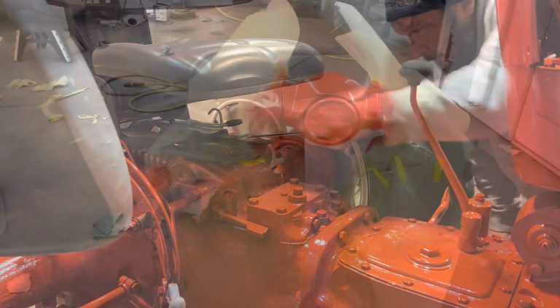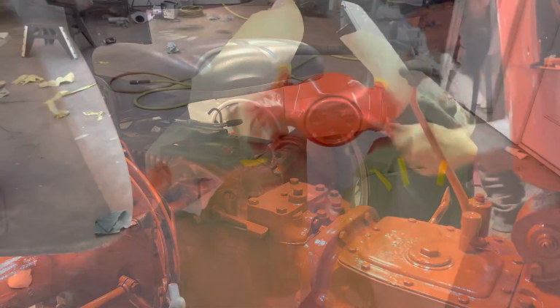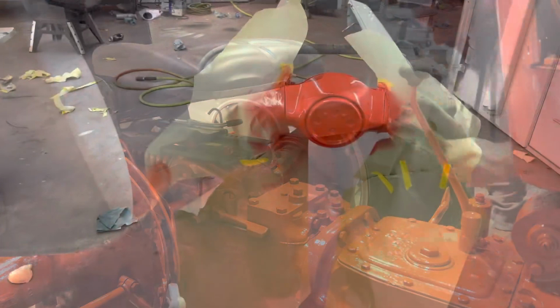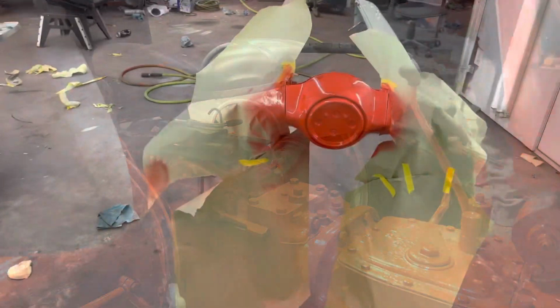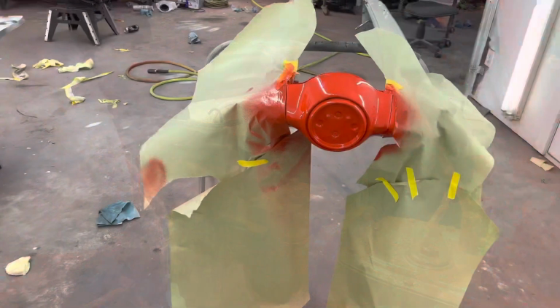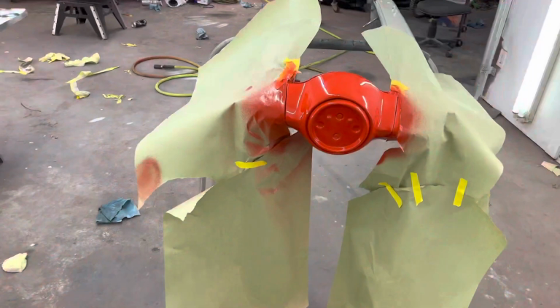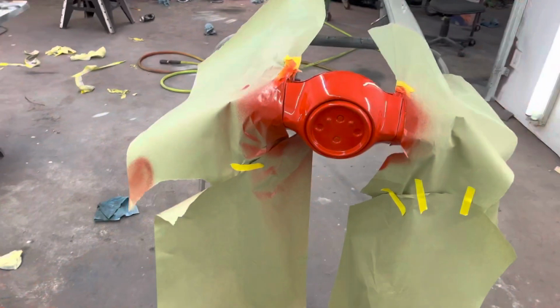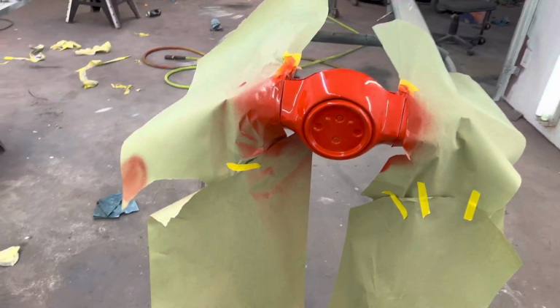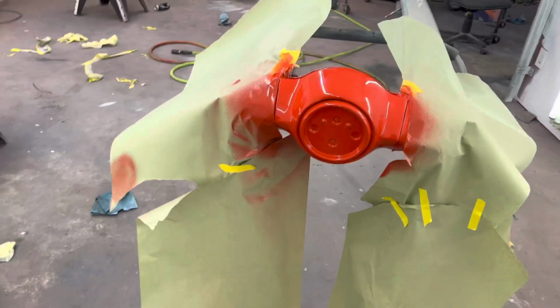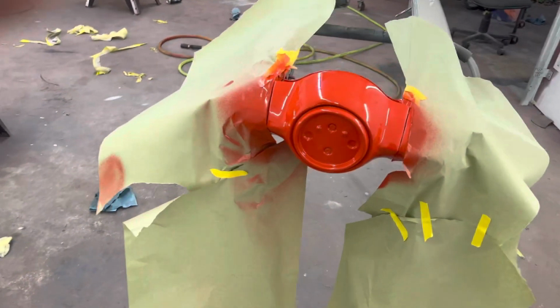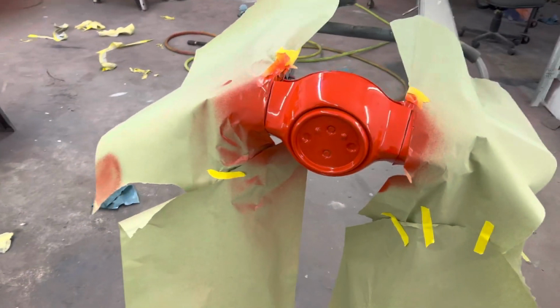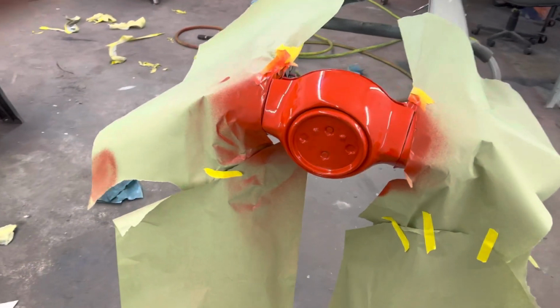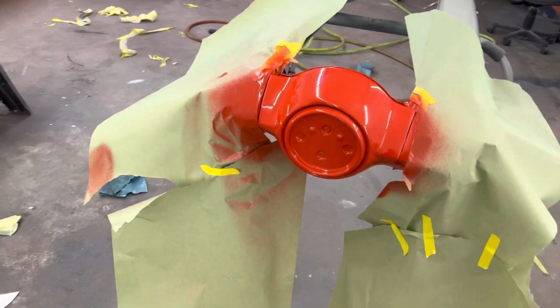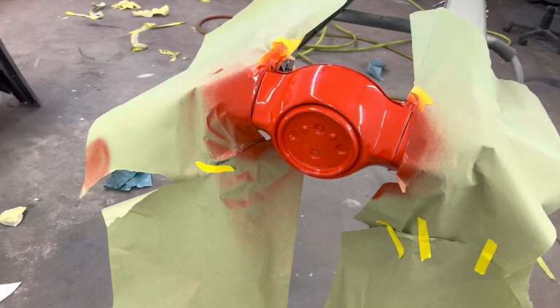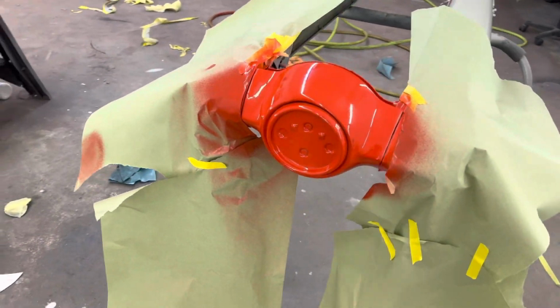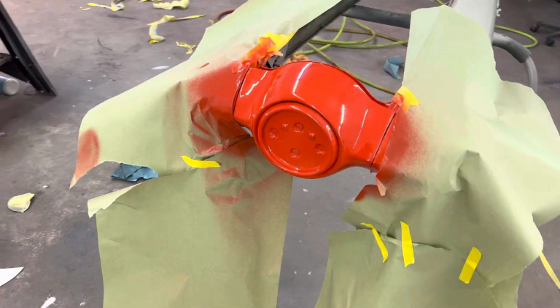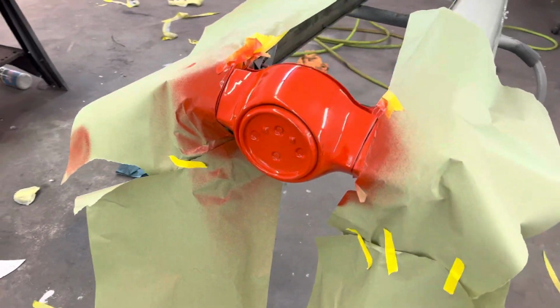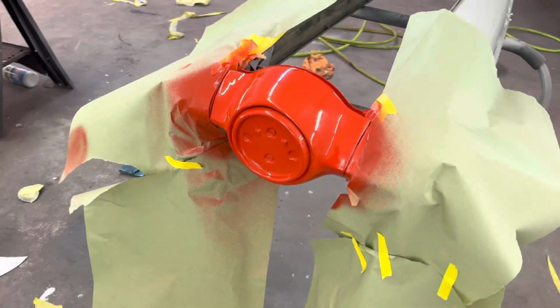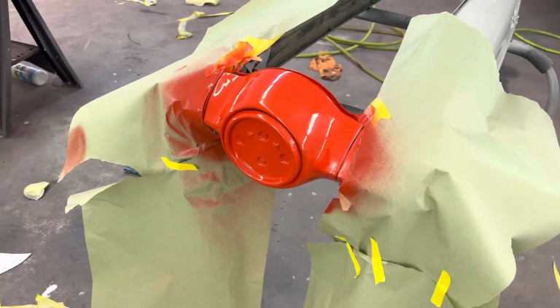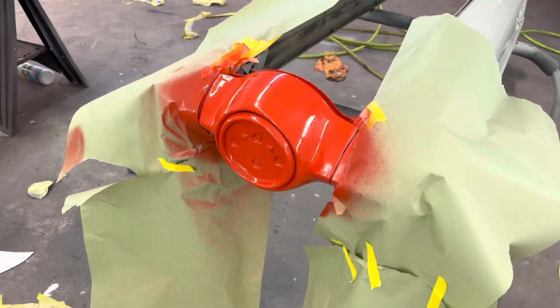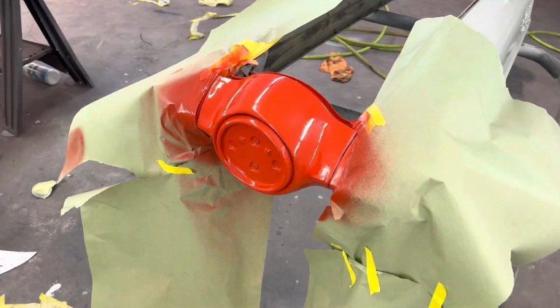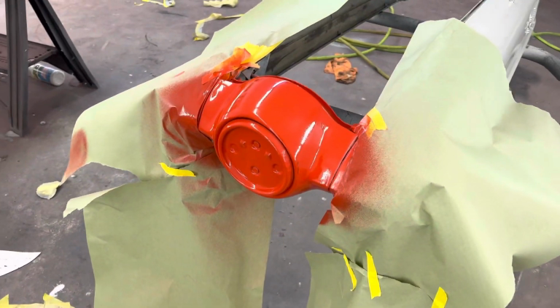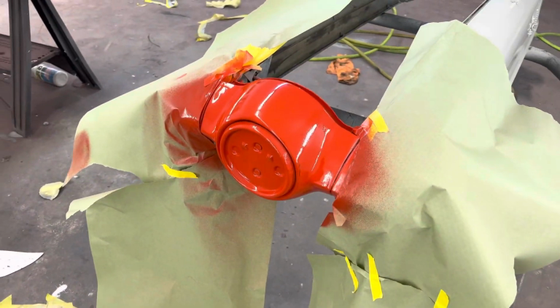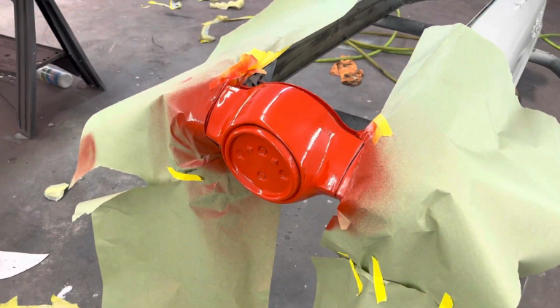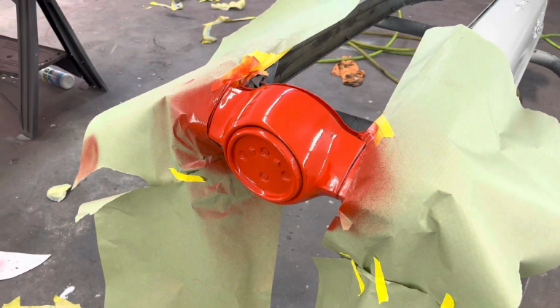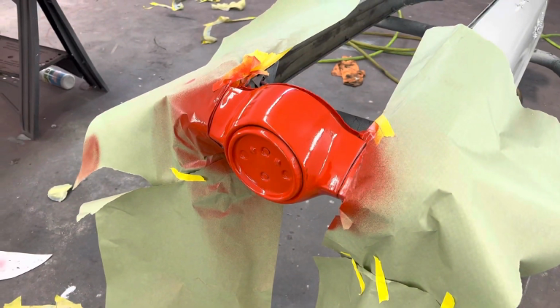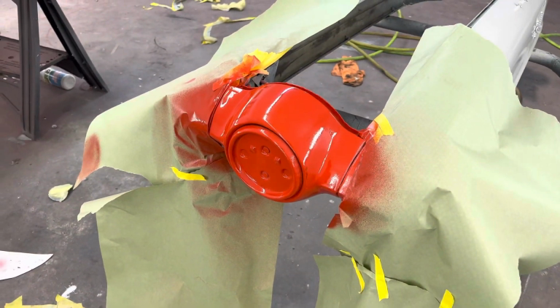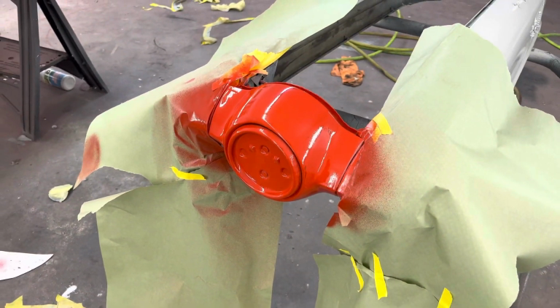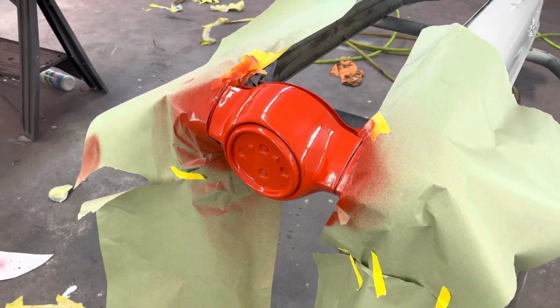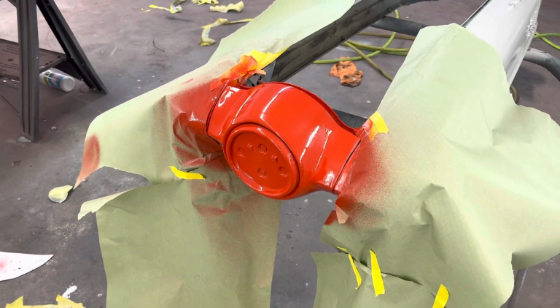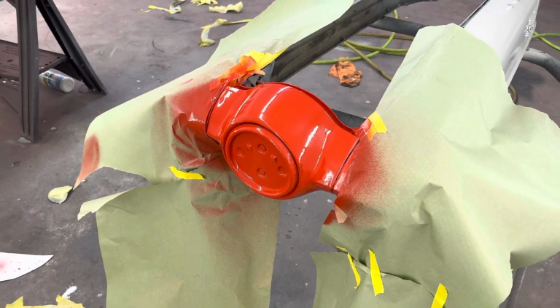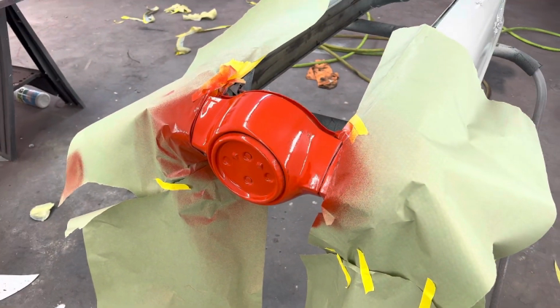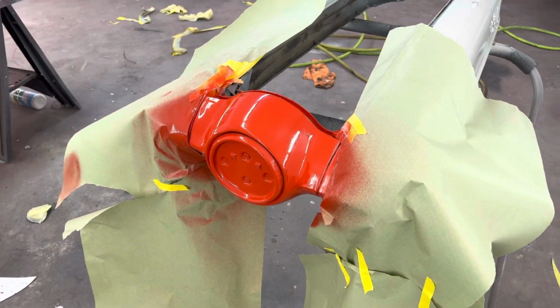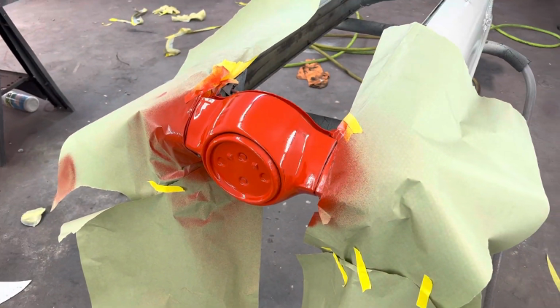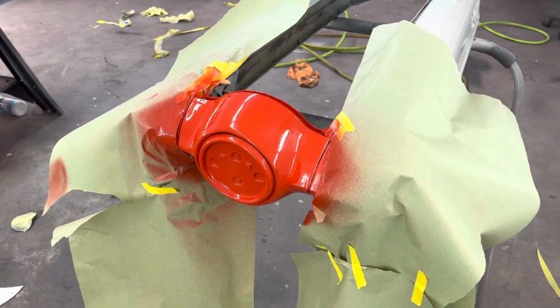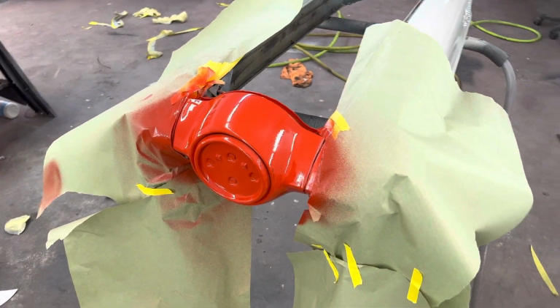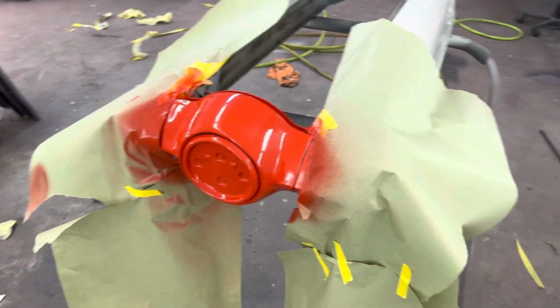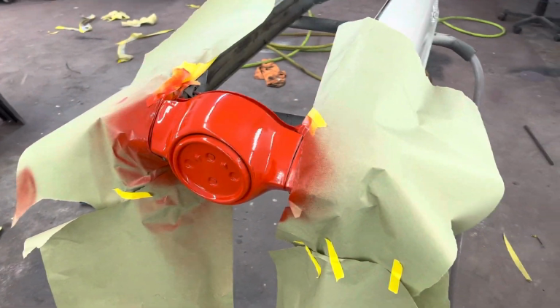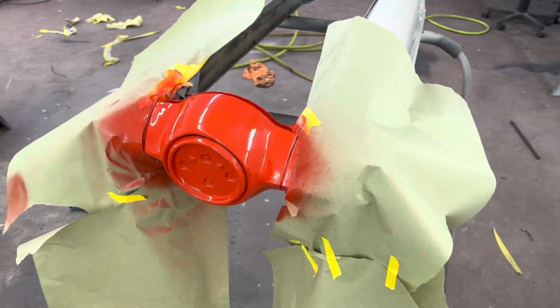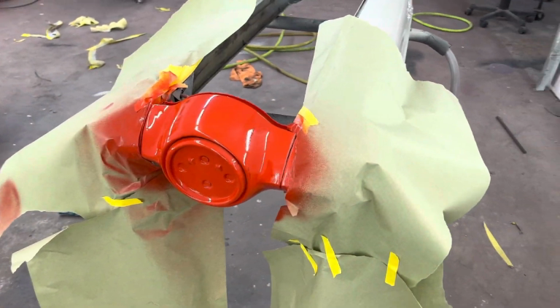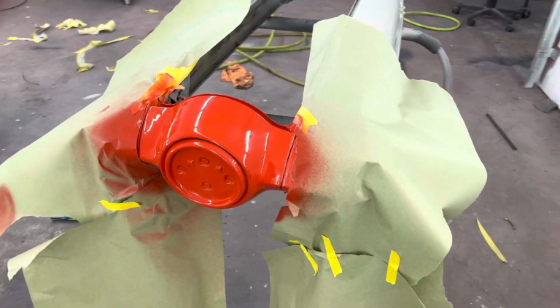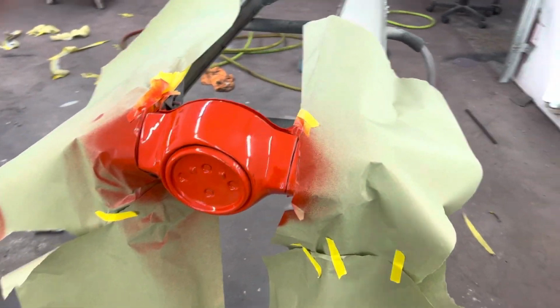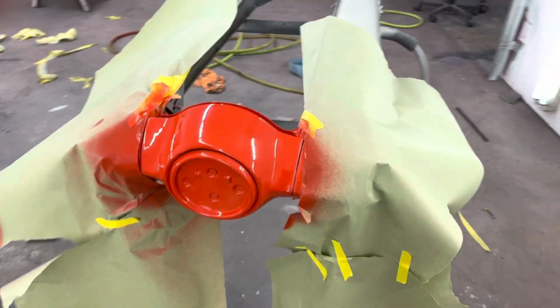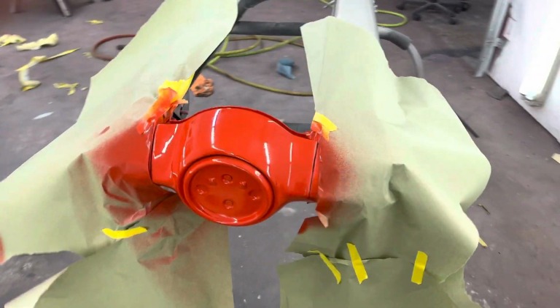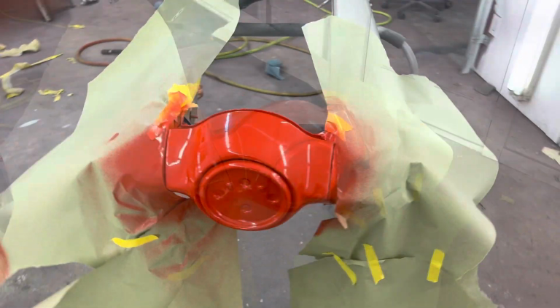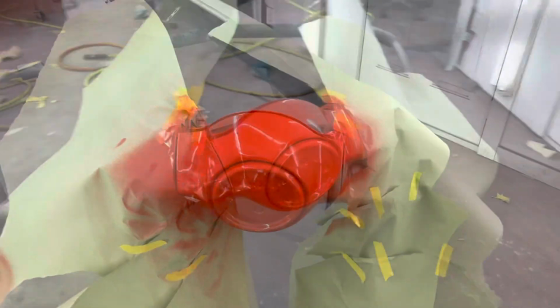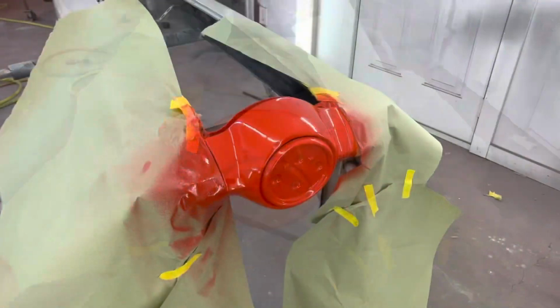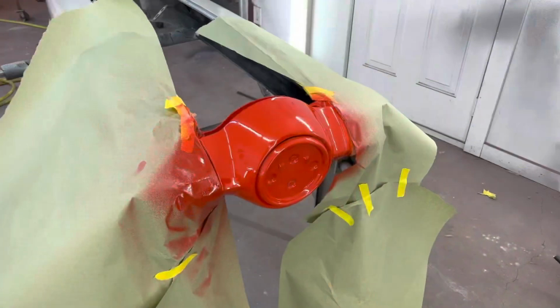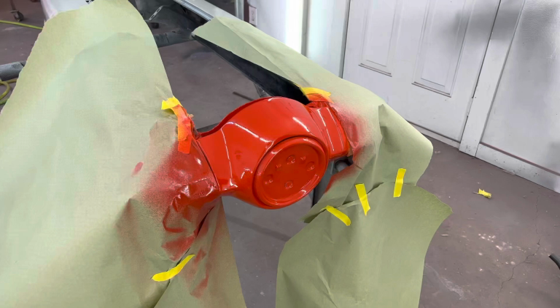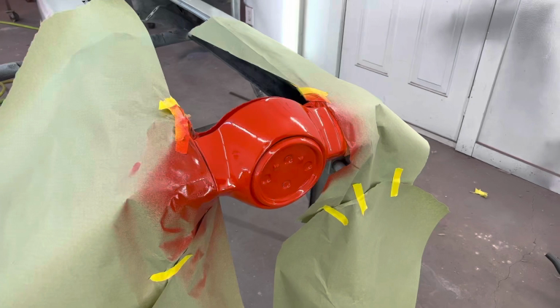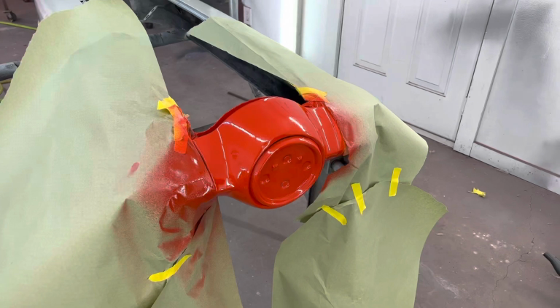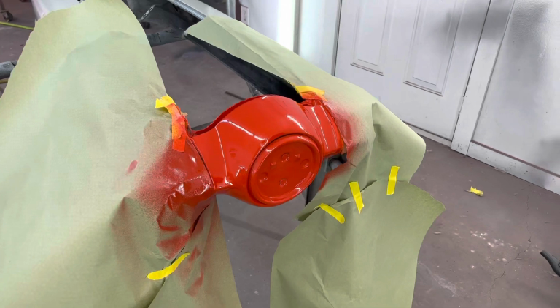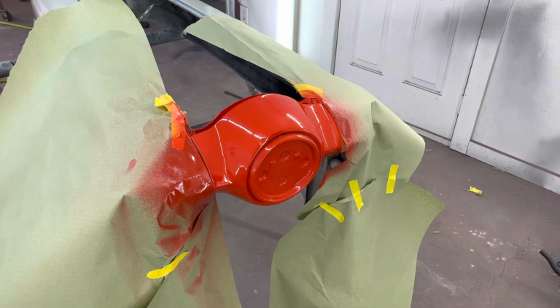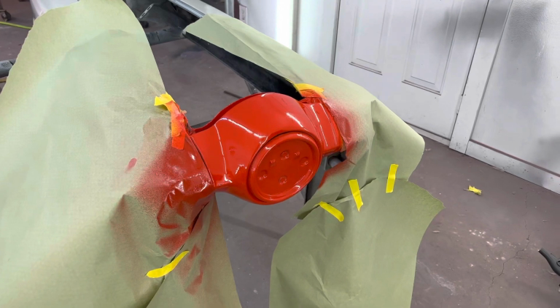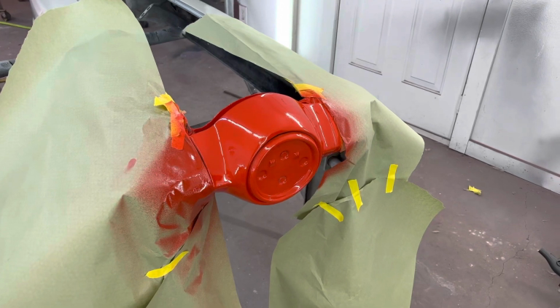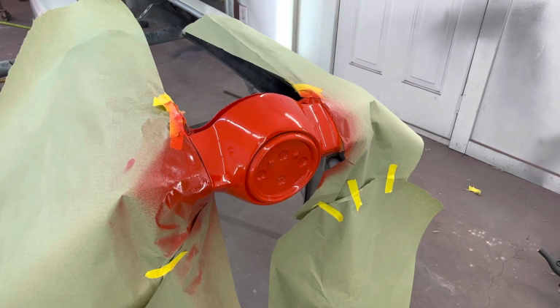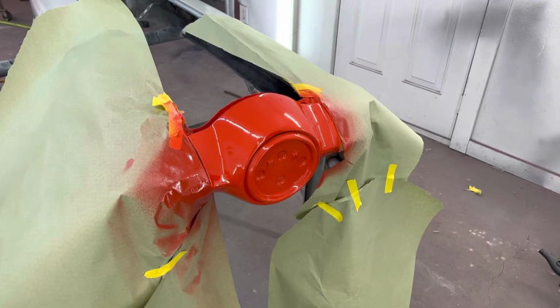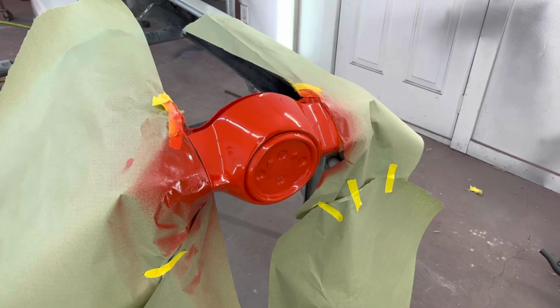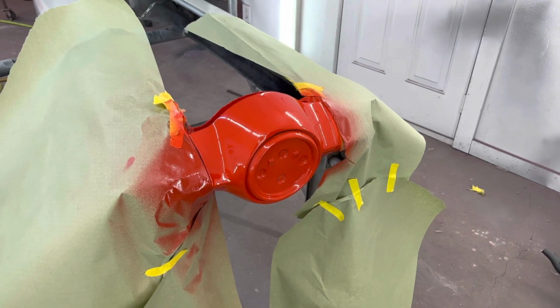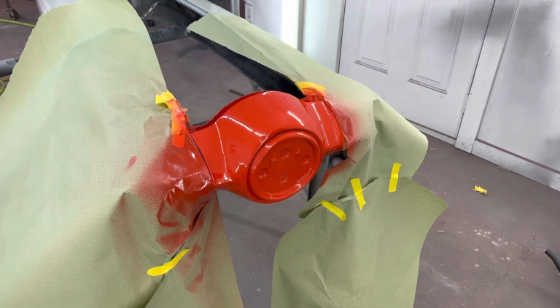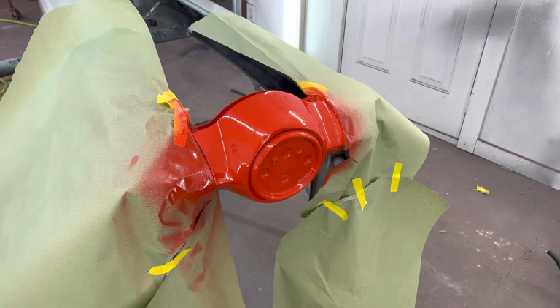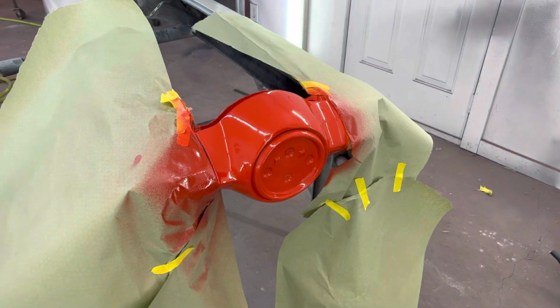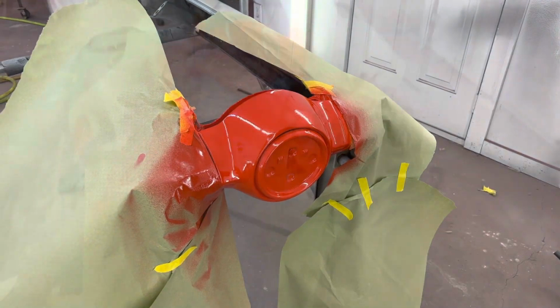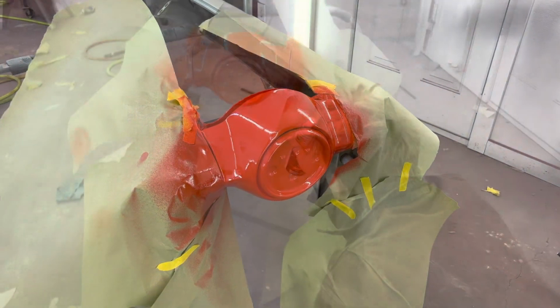We realized the nose cone is supposed to be red, so we're in the process of turning that from gray to red. Luckily, we caught it before we got everything put back together.